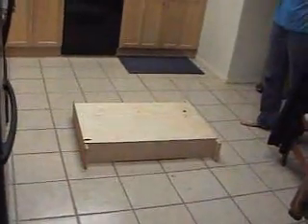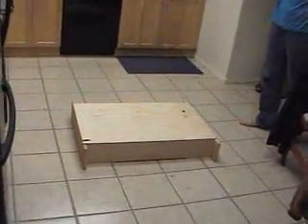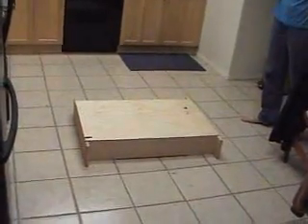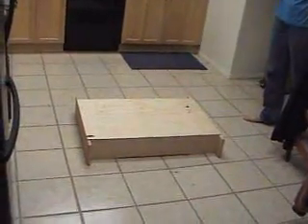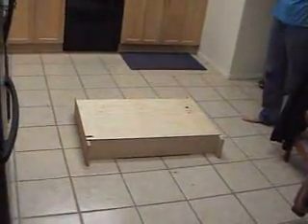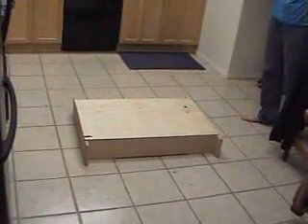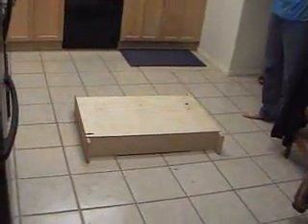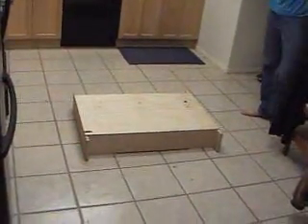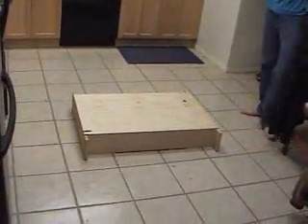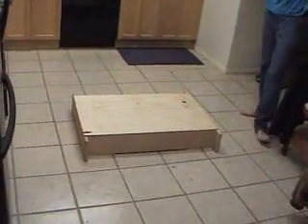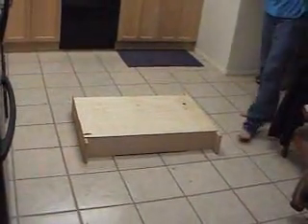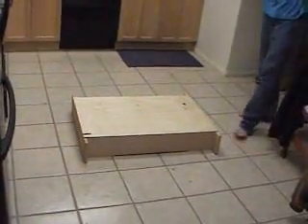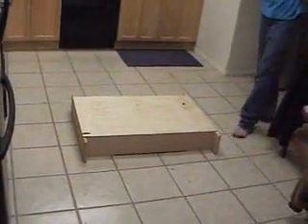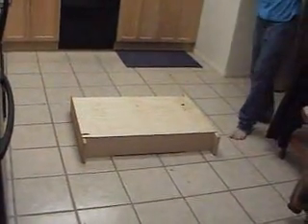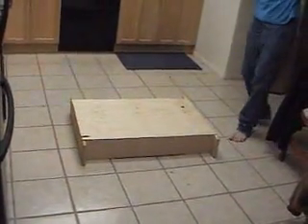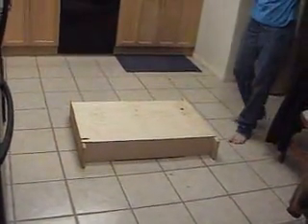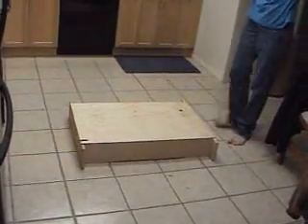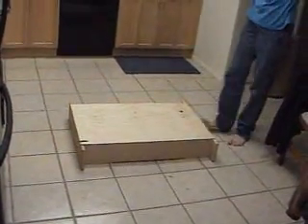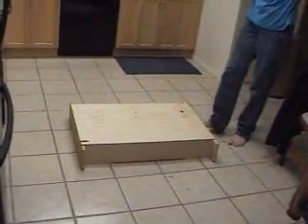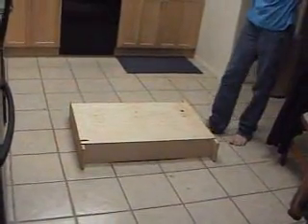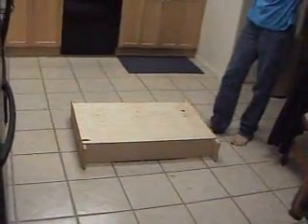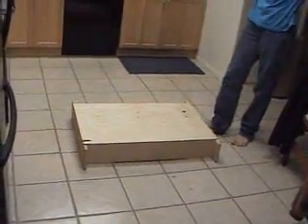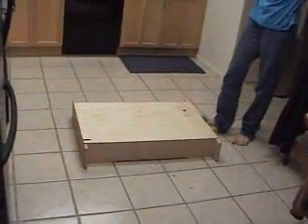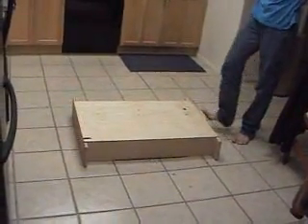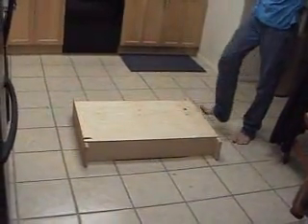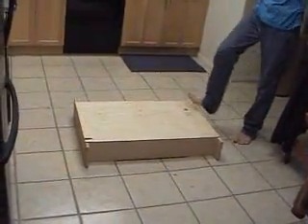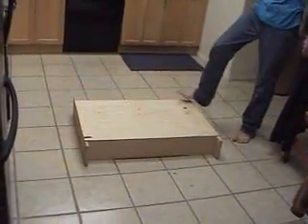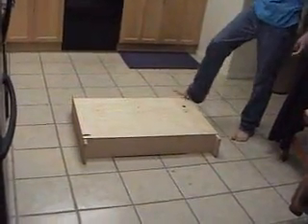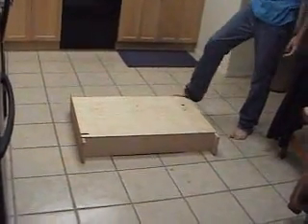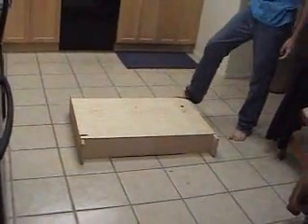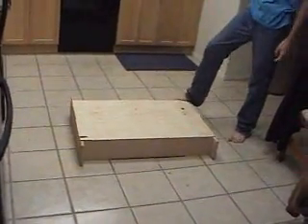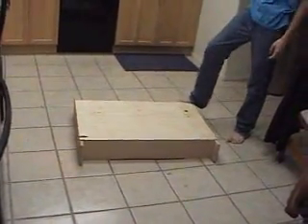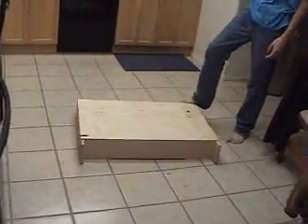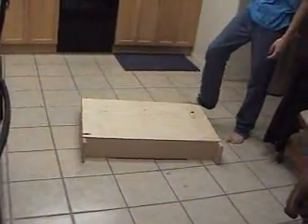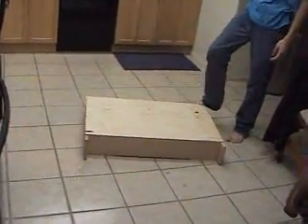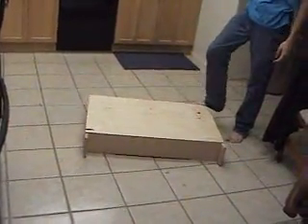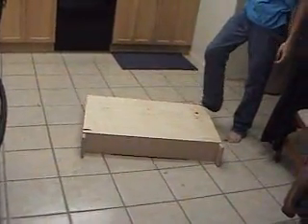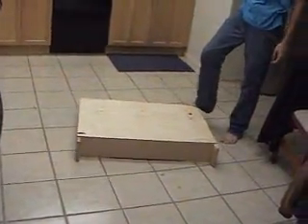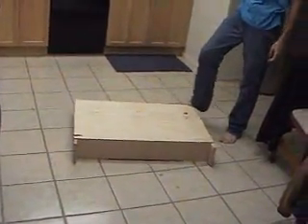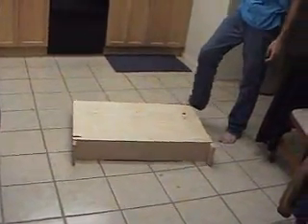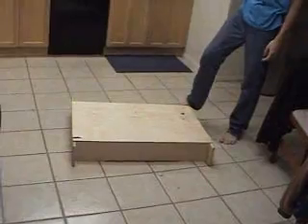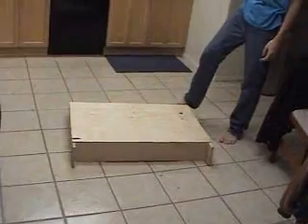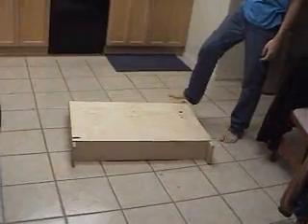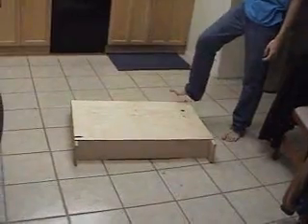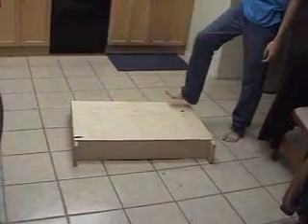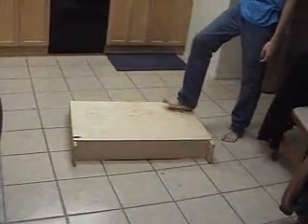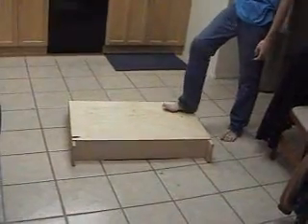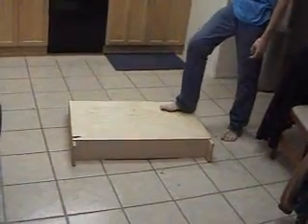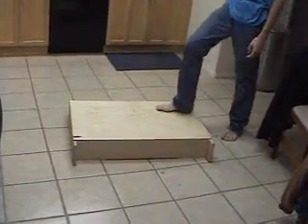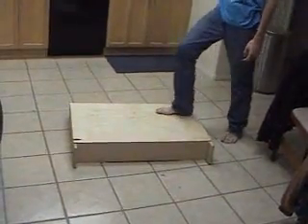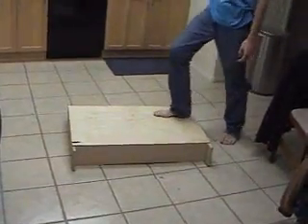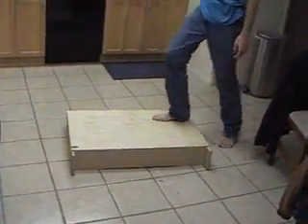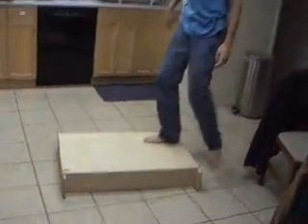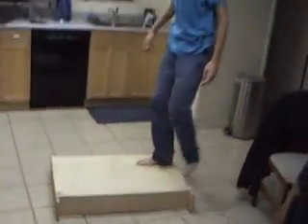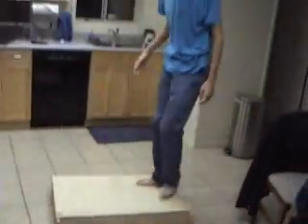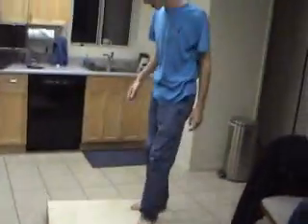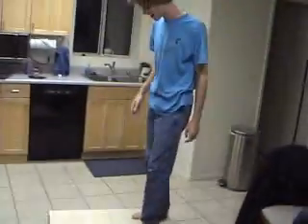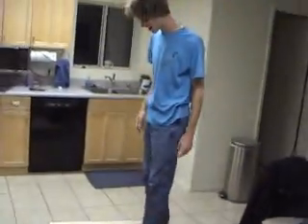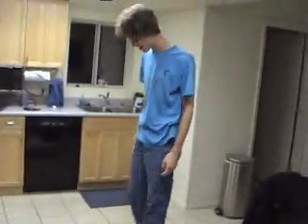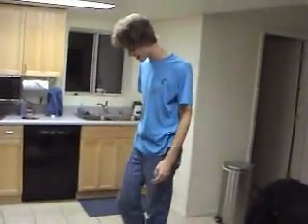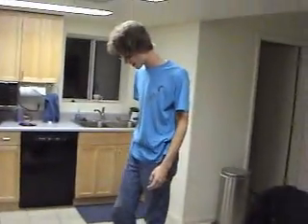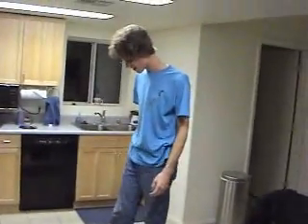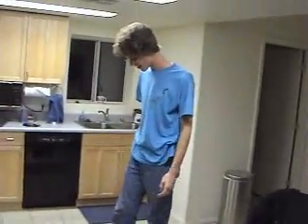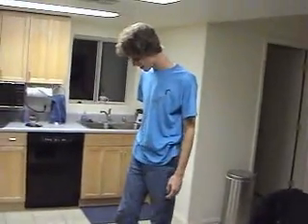This is the wood chassis. The bottom is a piece of quarter inch plywood, and the sides are like three quarter inch.